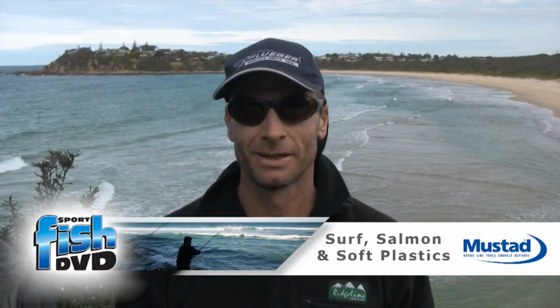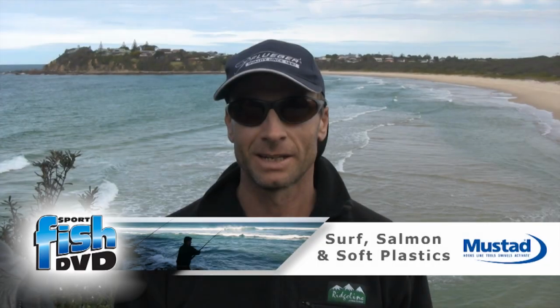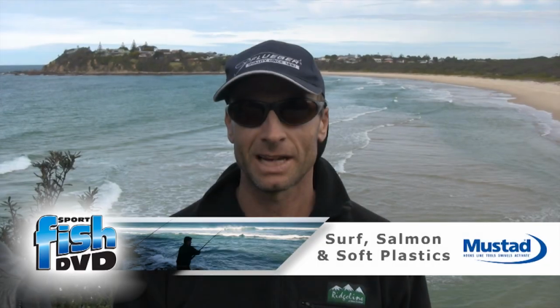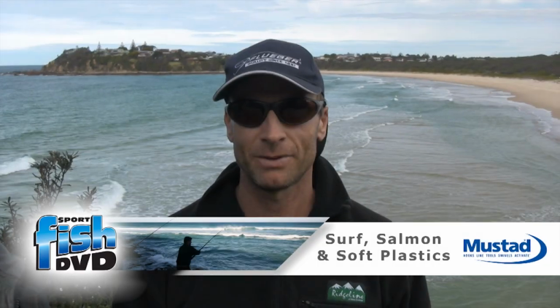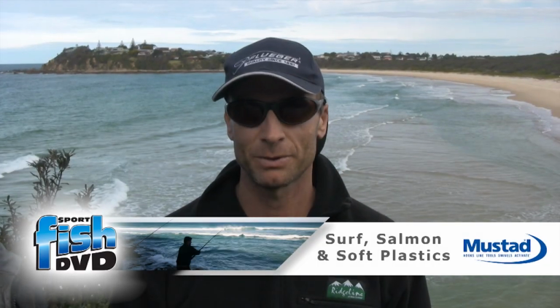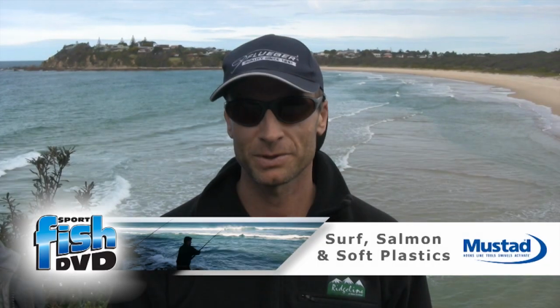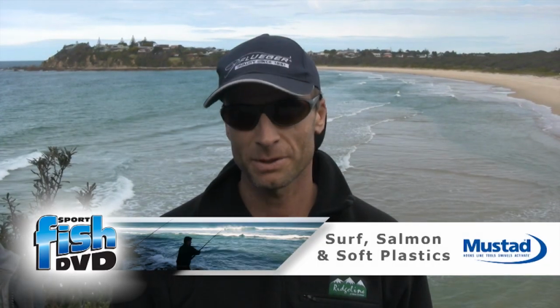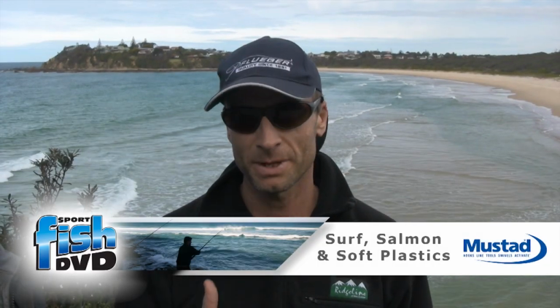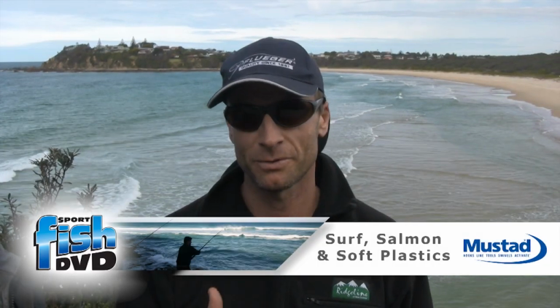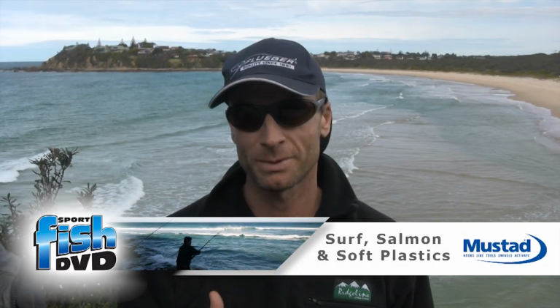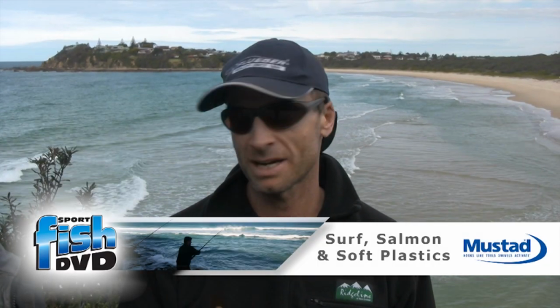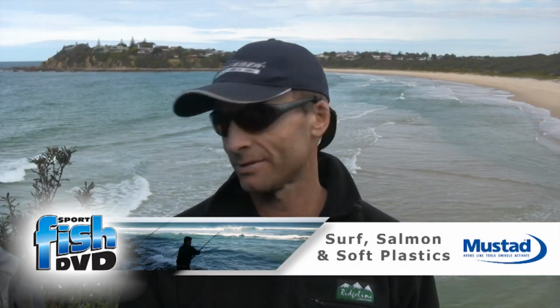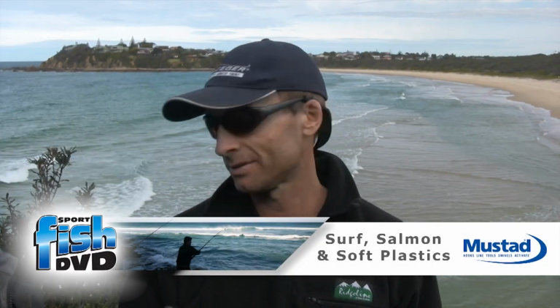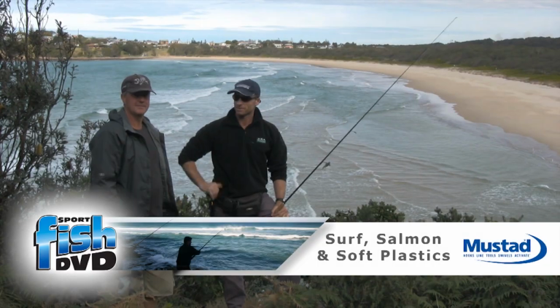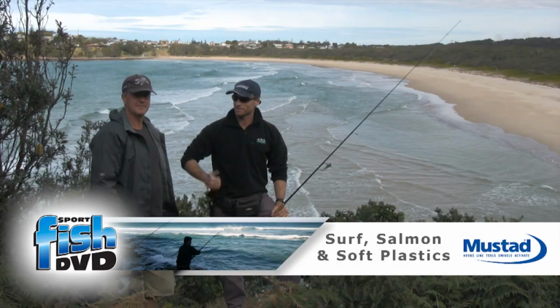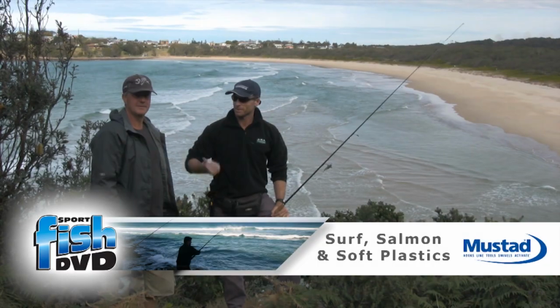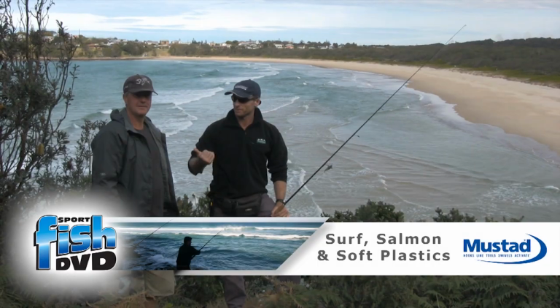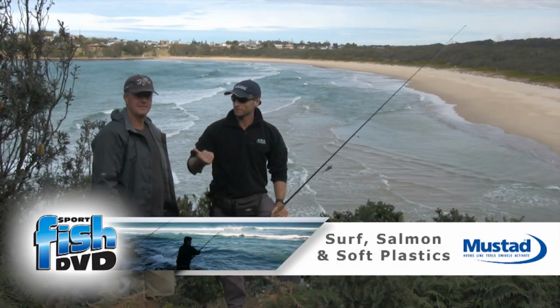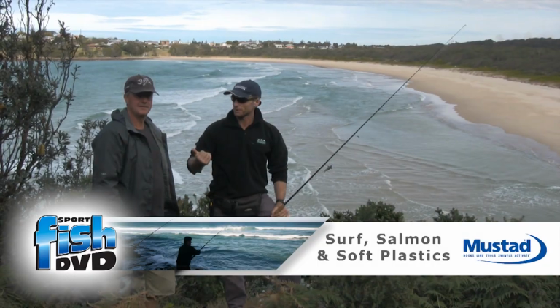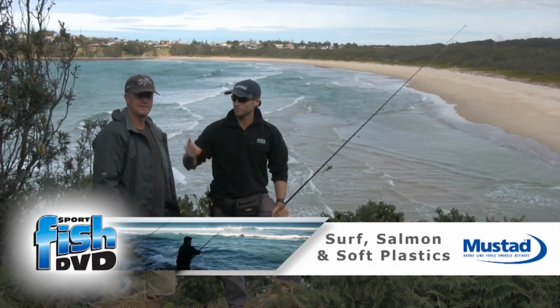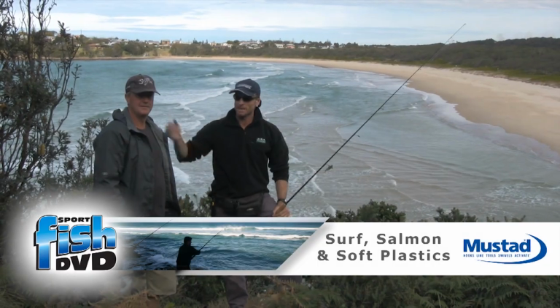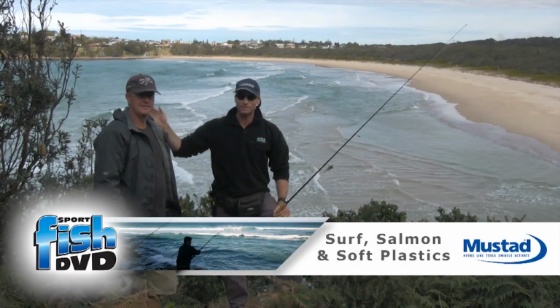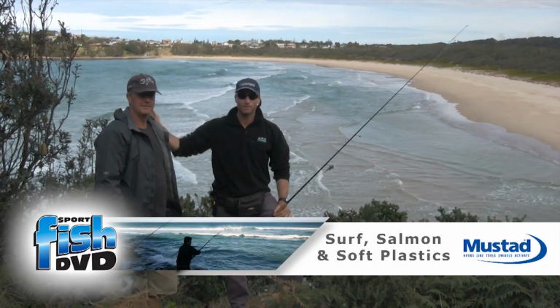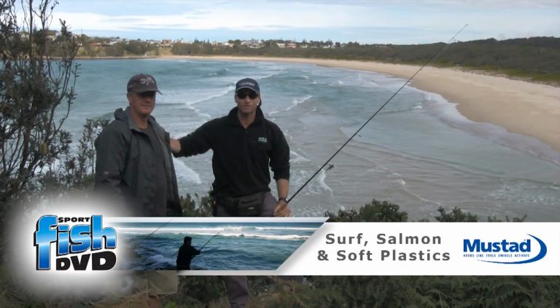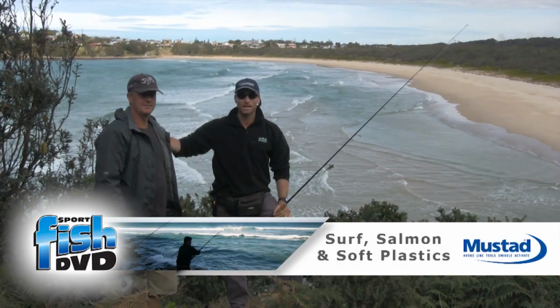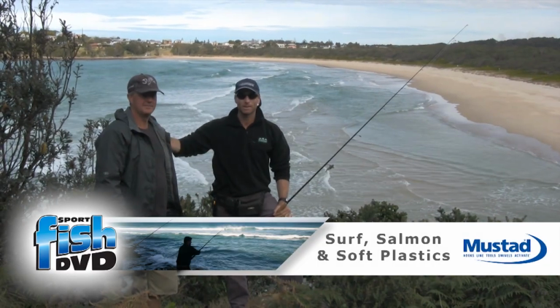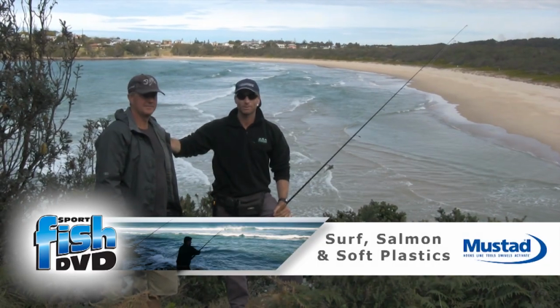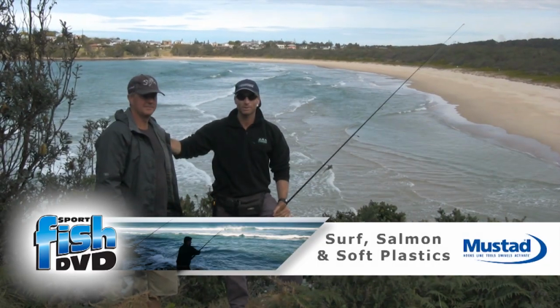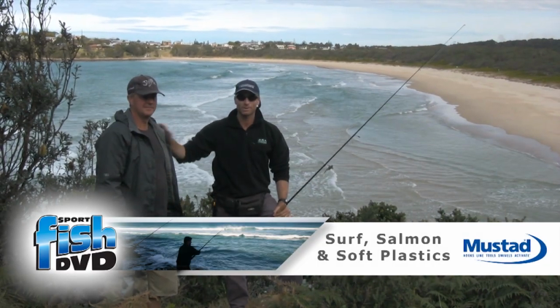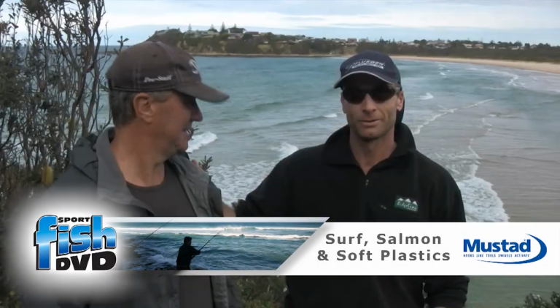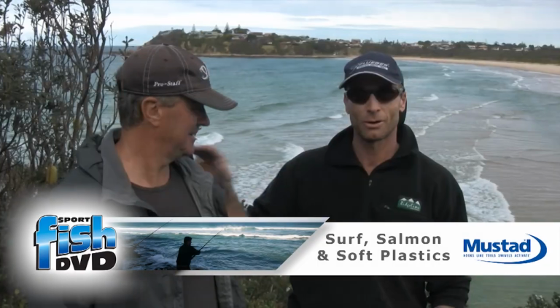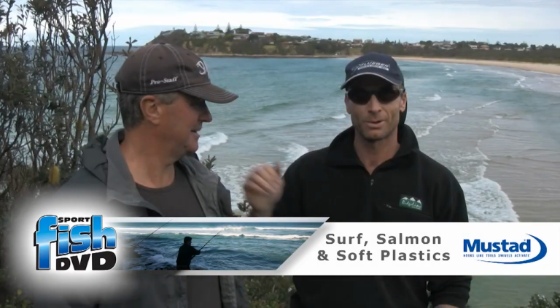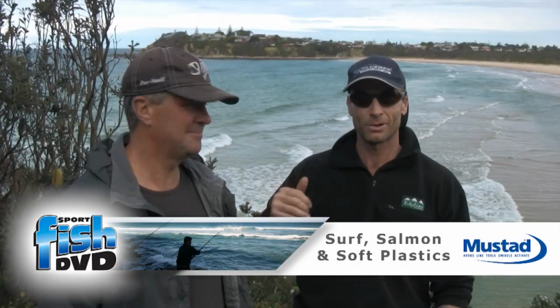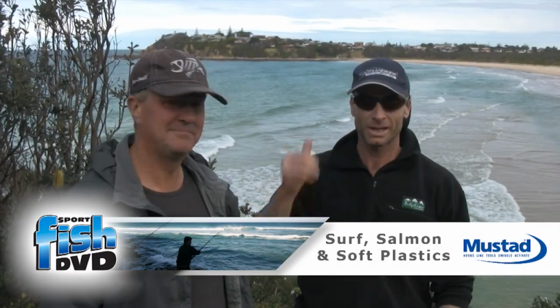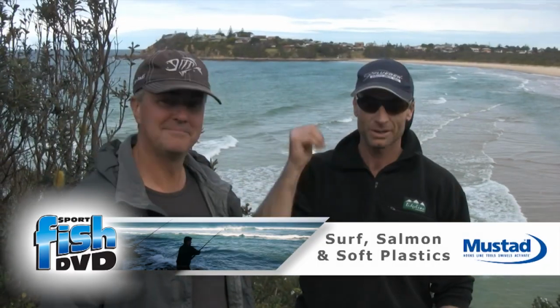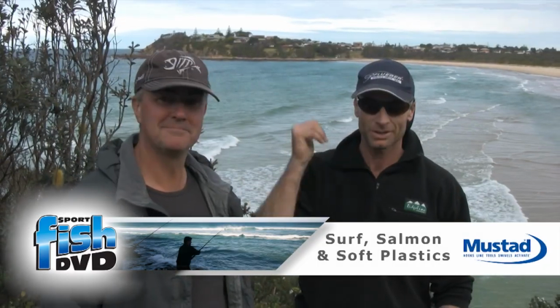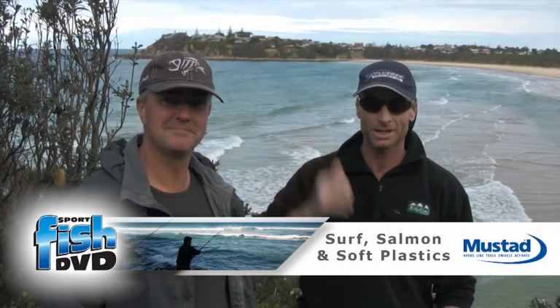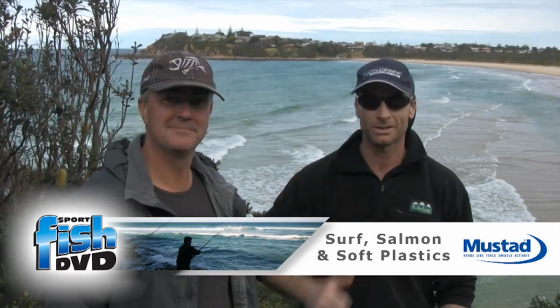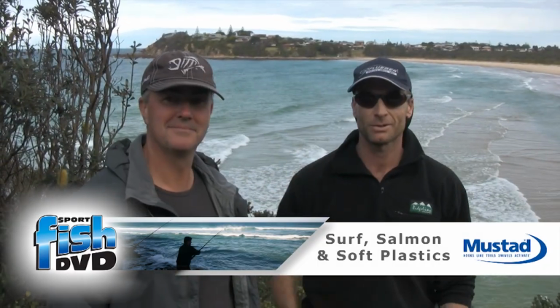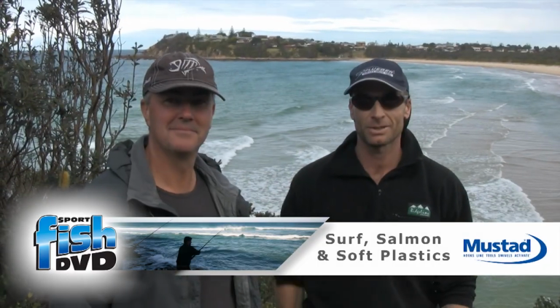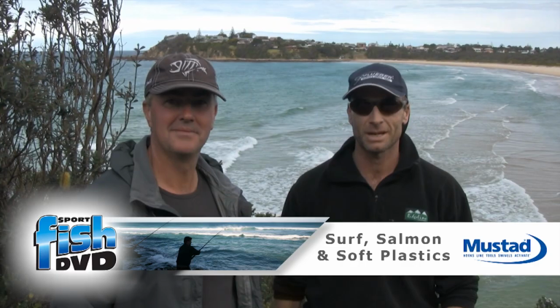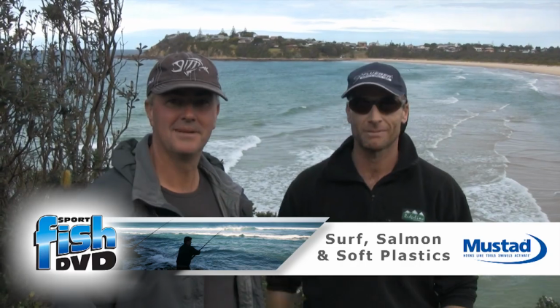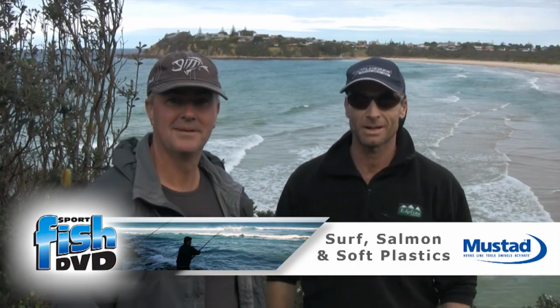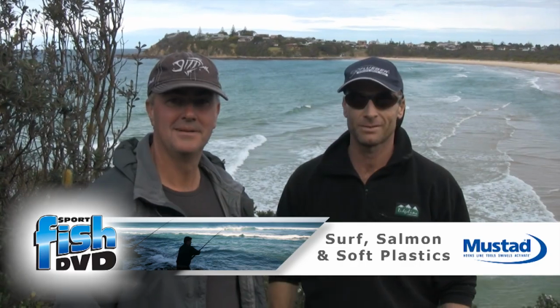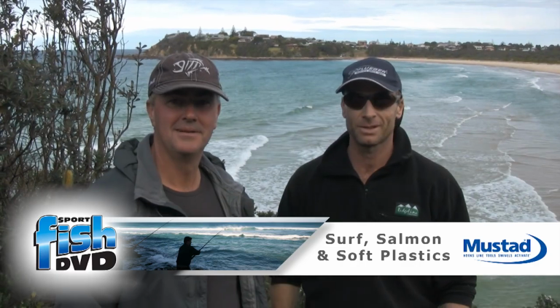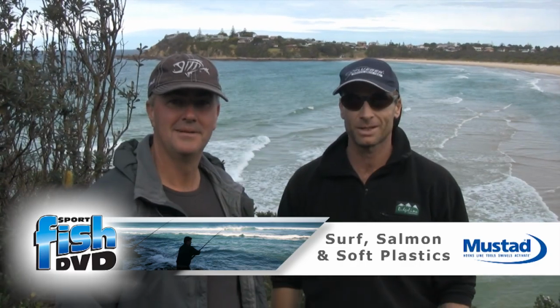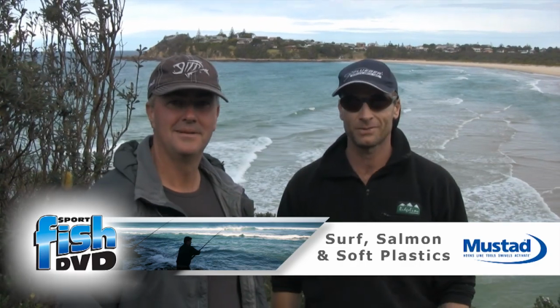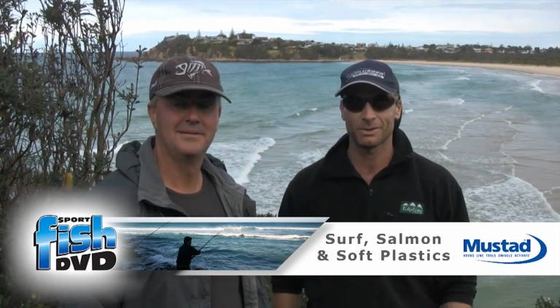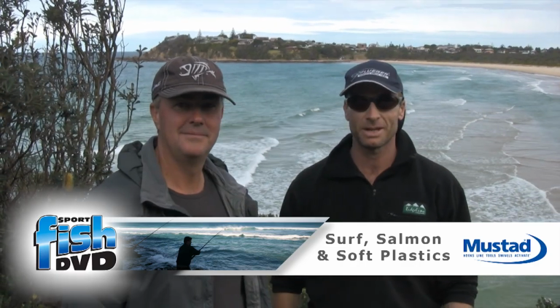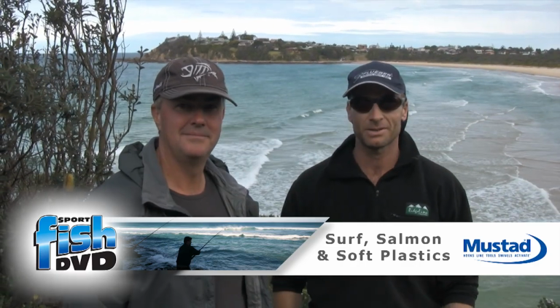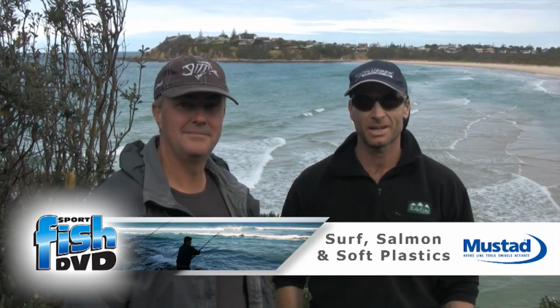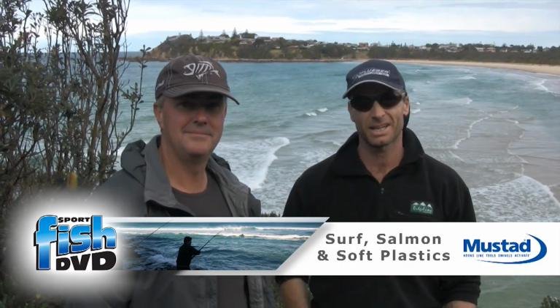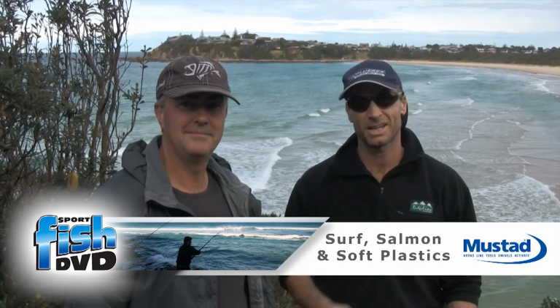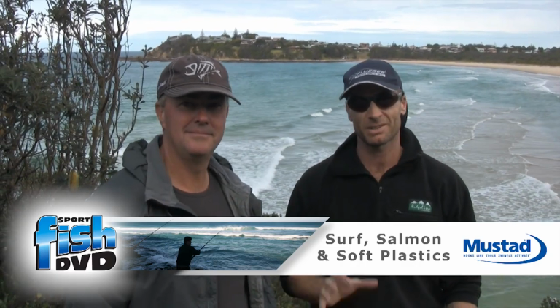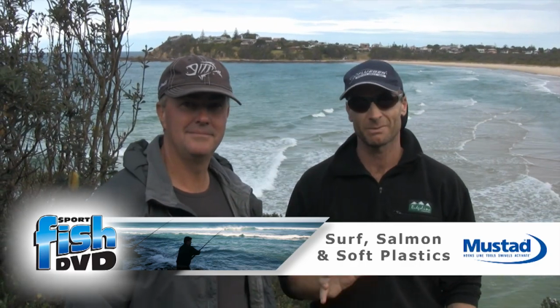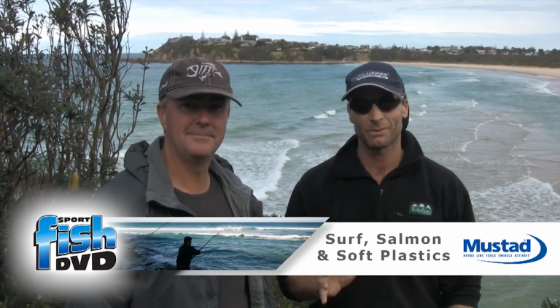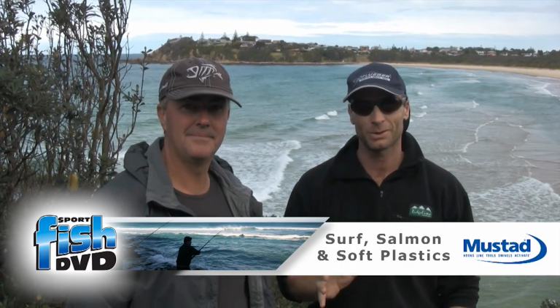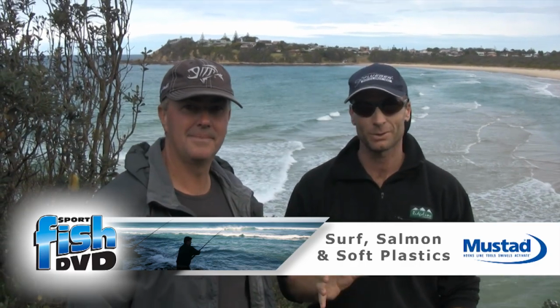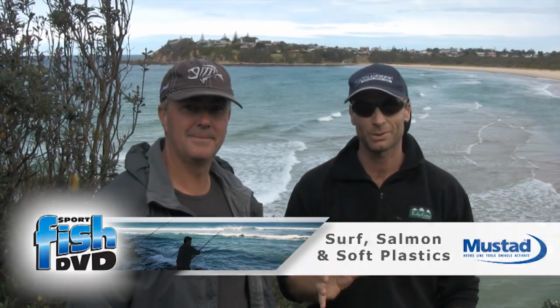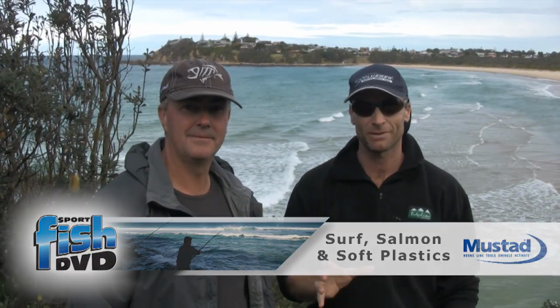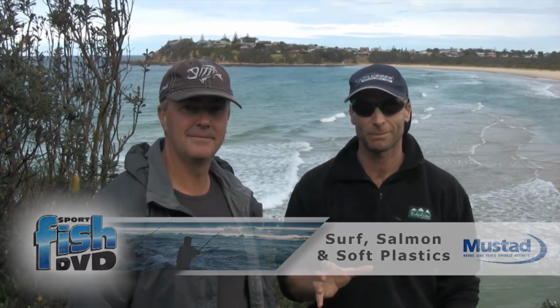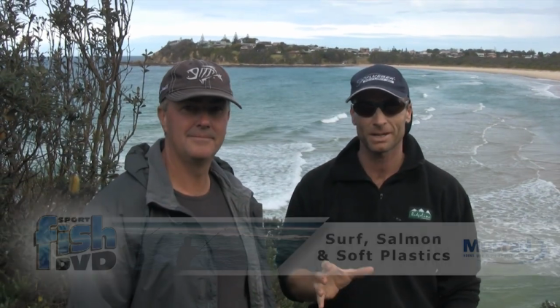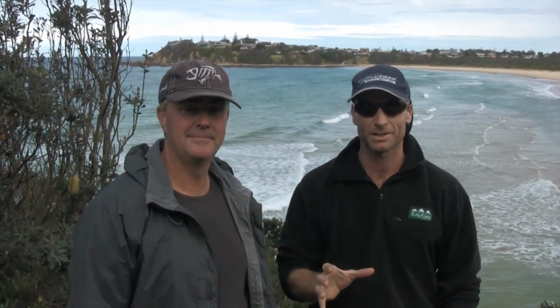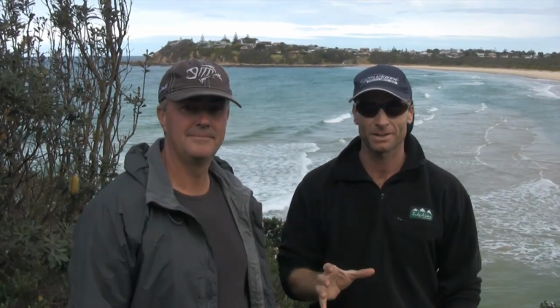G'day viewers, I'm Andrew McGovern. I'm here with my good mate Tom Haliboss. Tom and I are going to show you guys, hopefully over the next few hours, how to catch some fish on soft plastics.